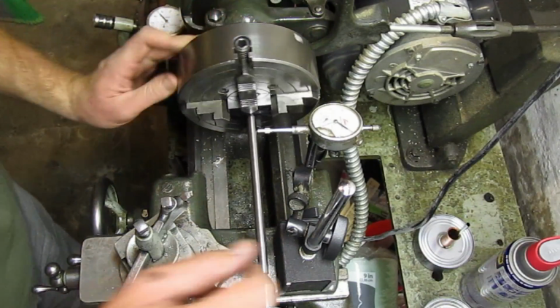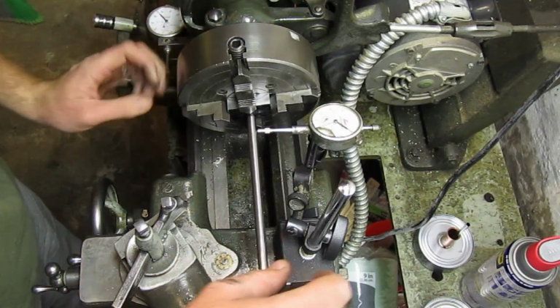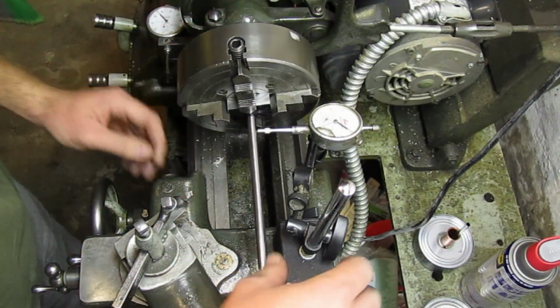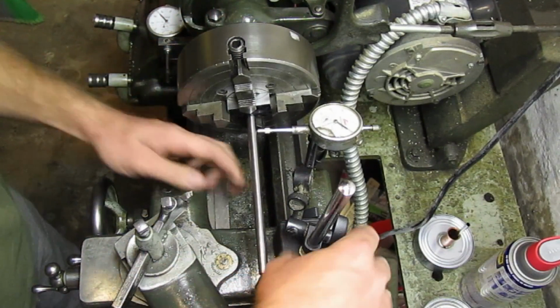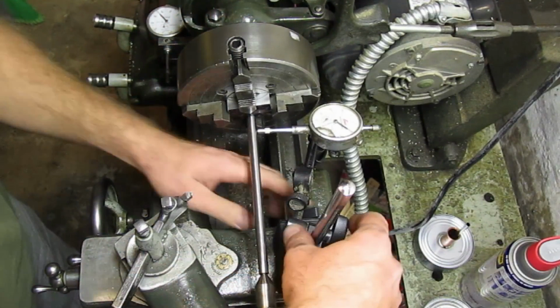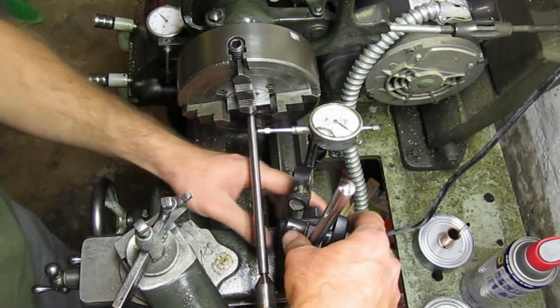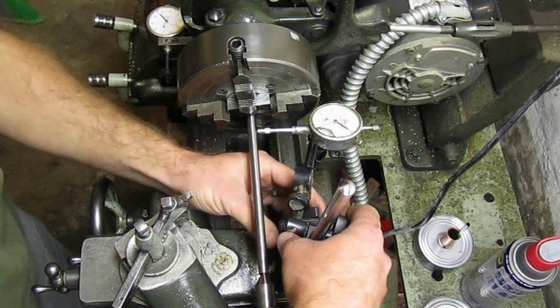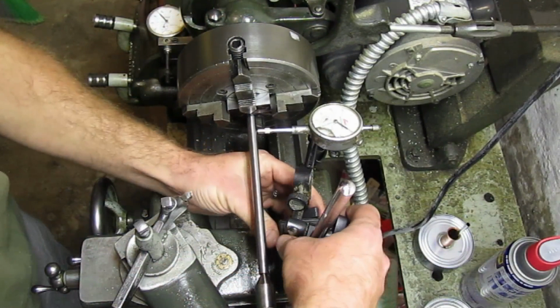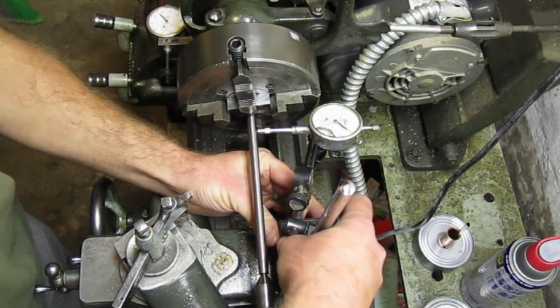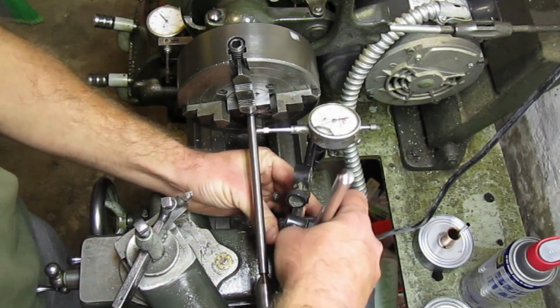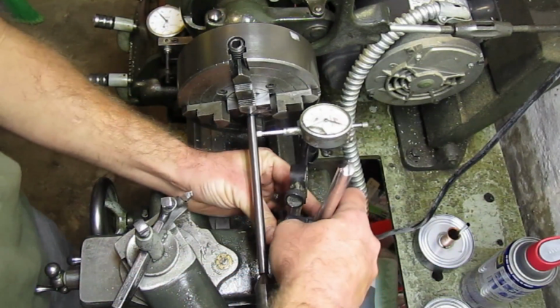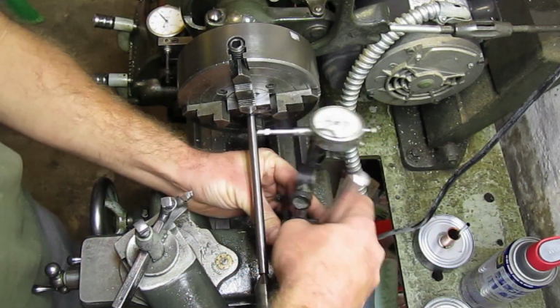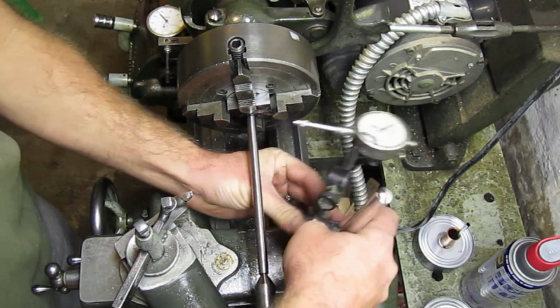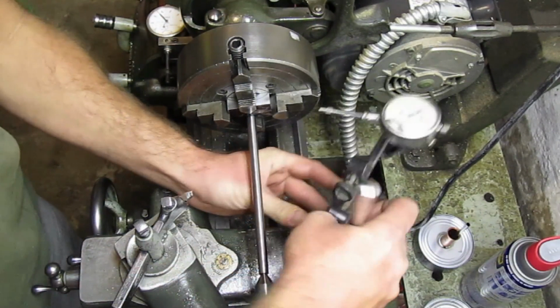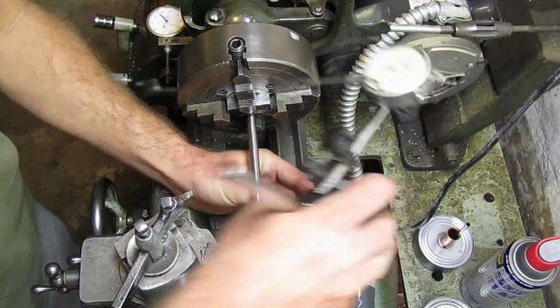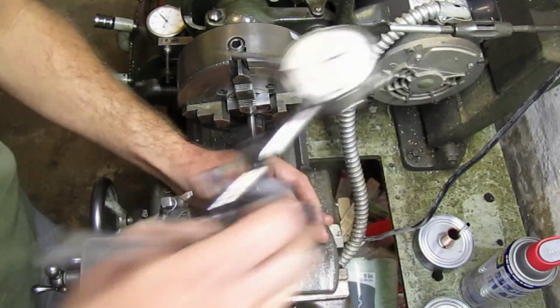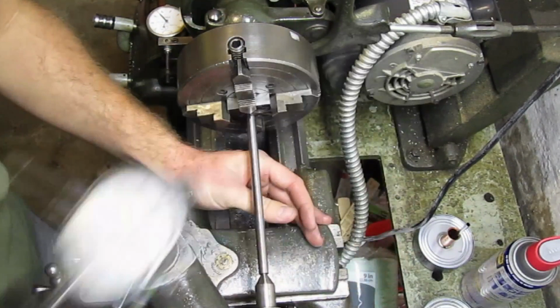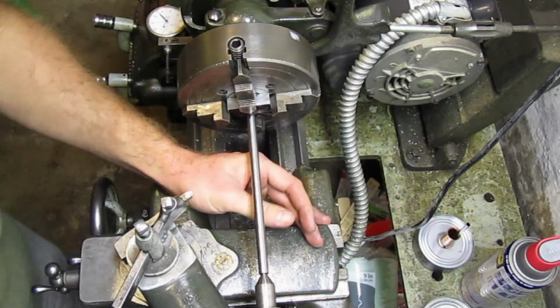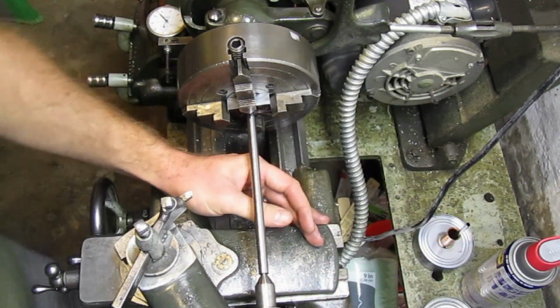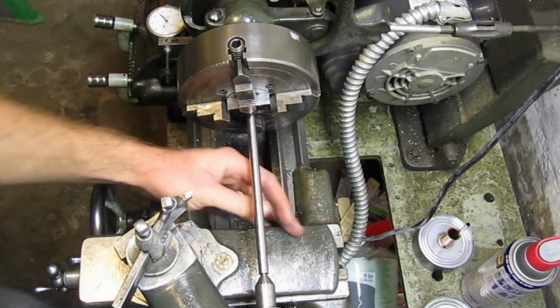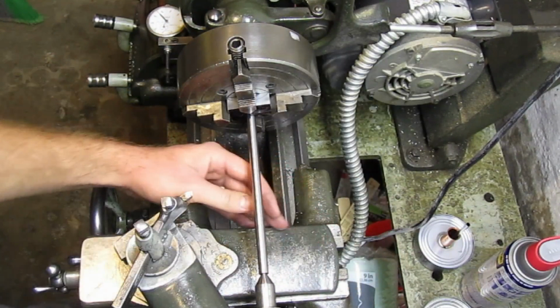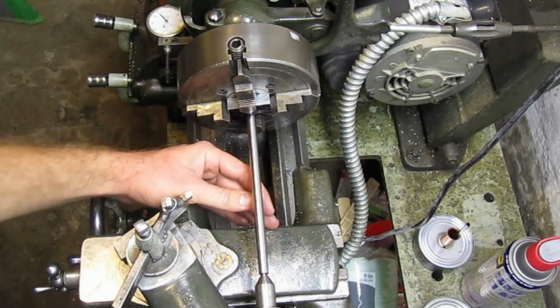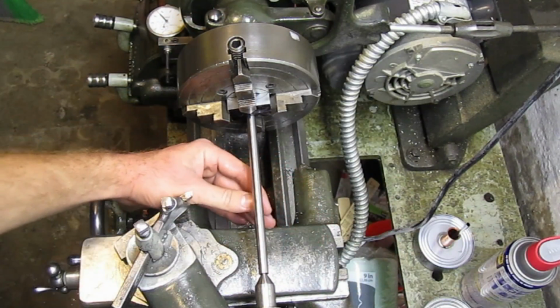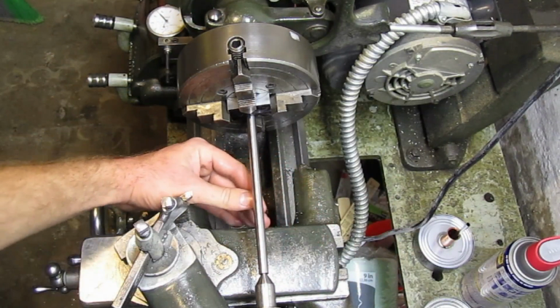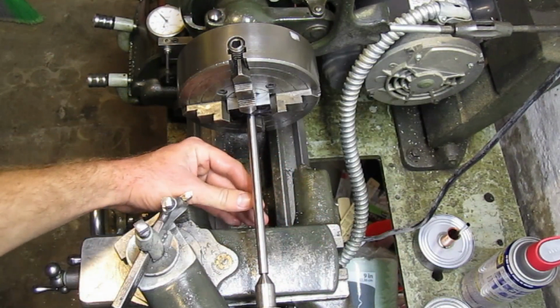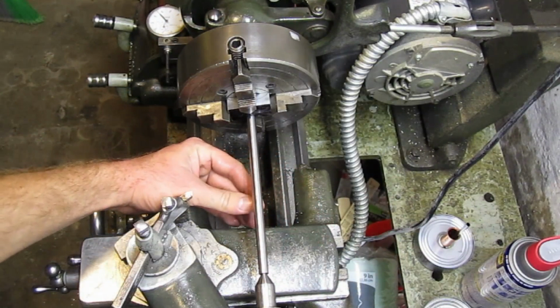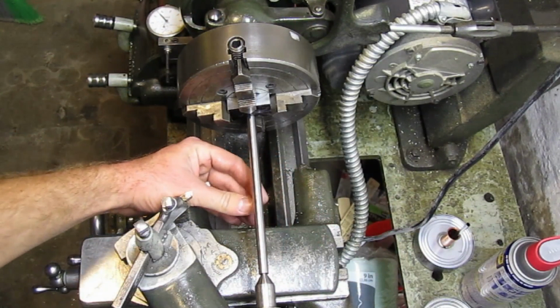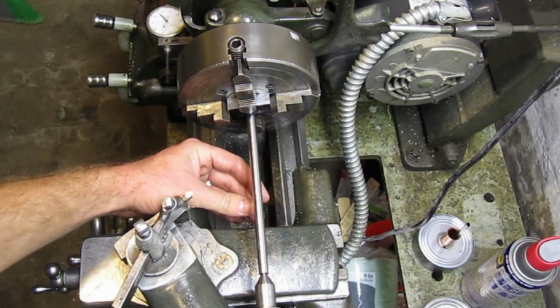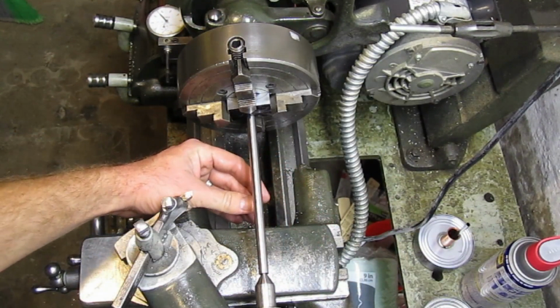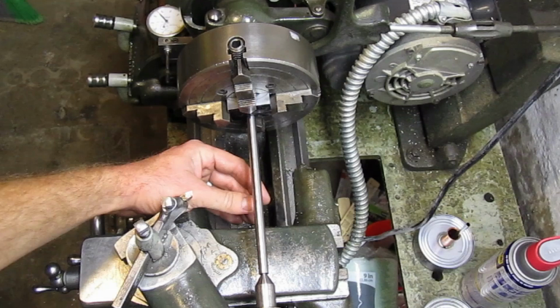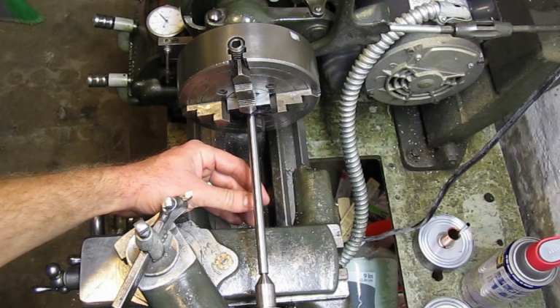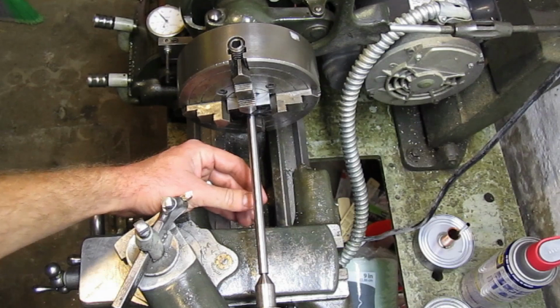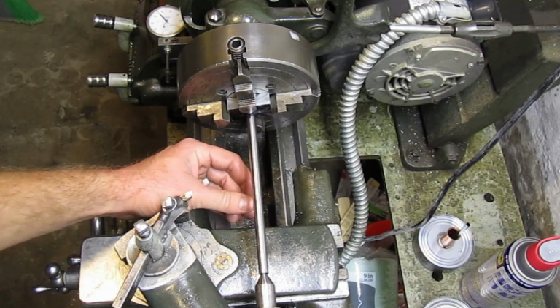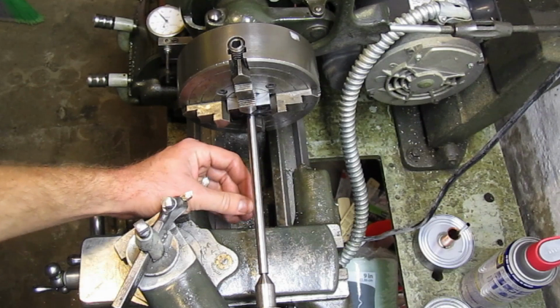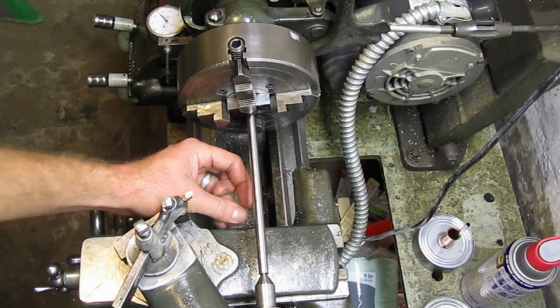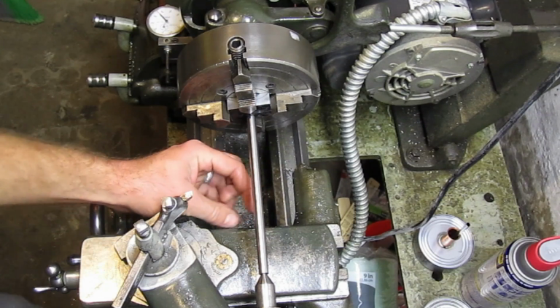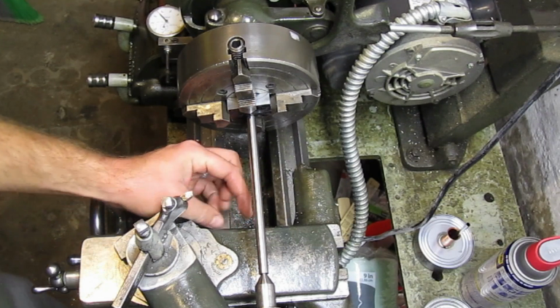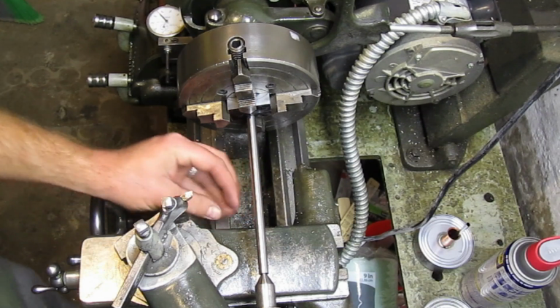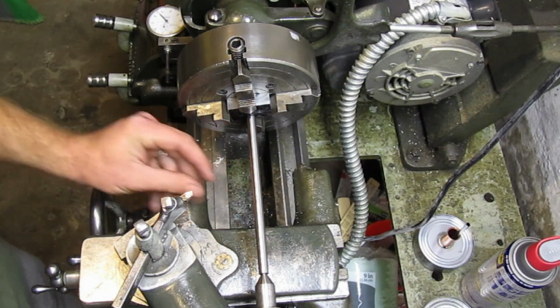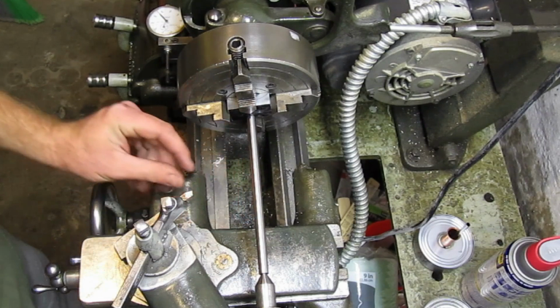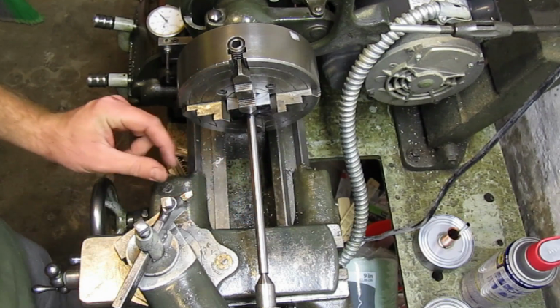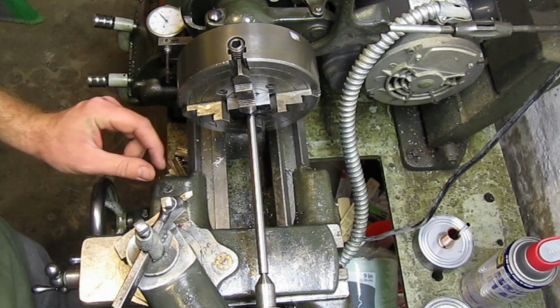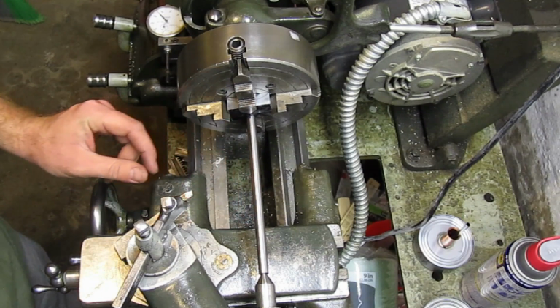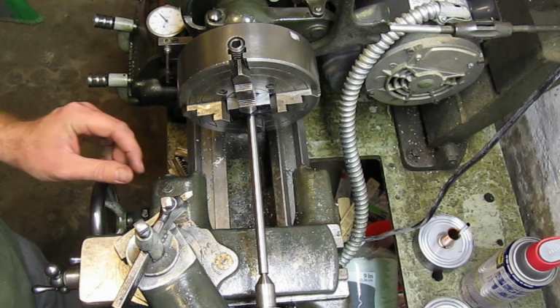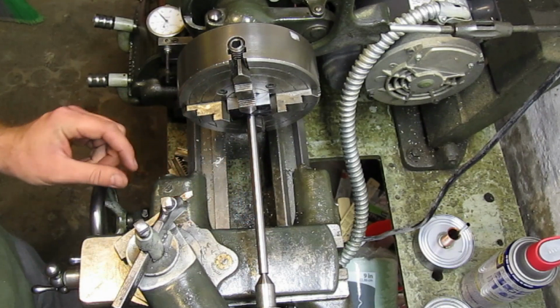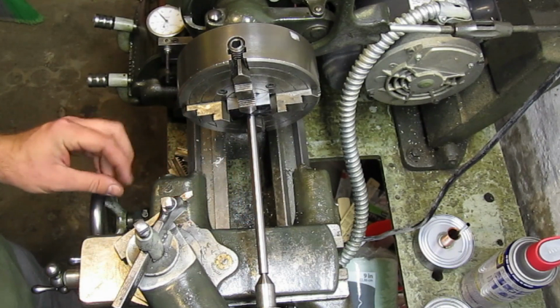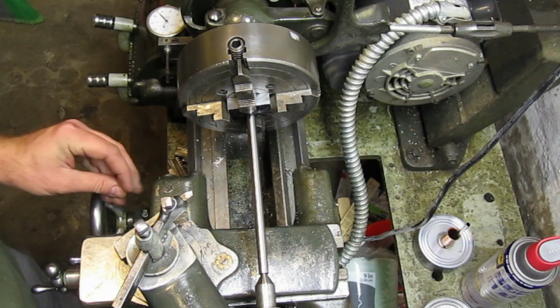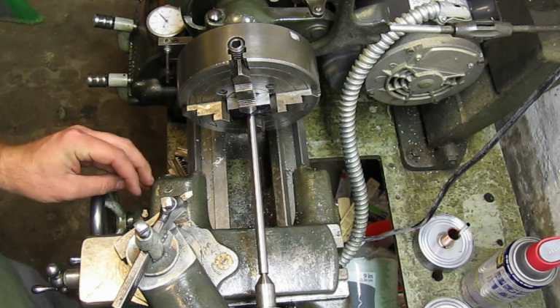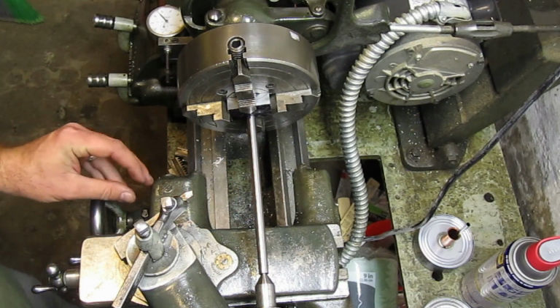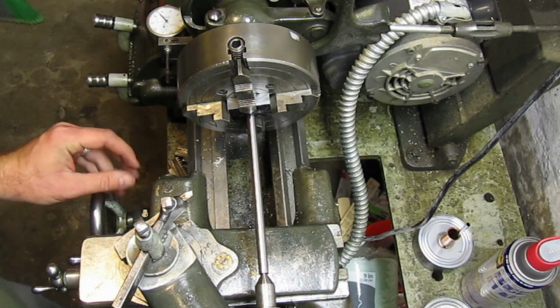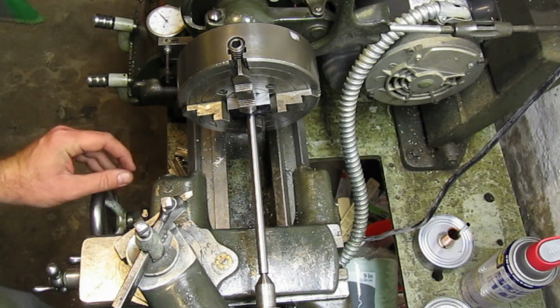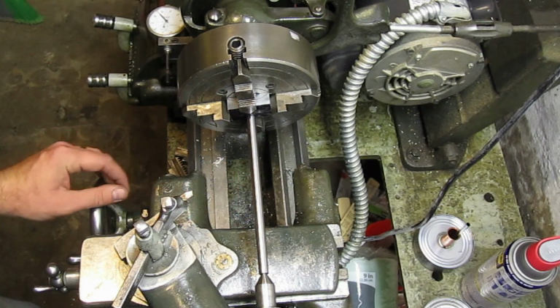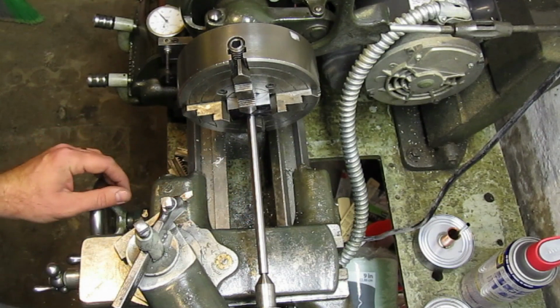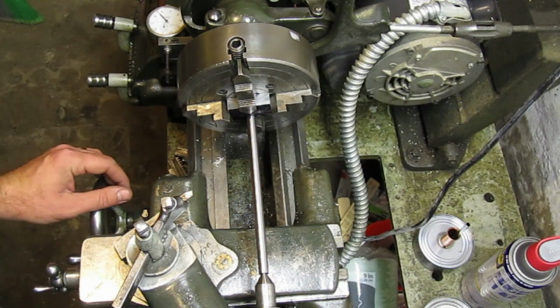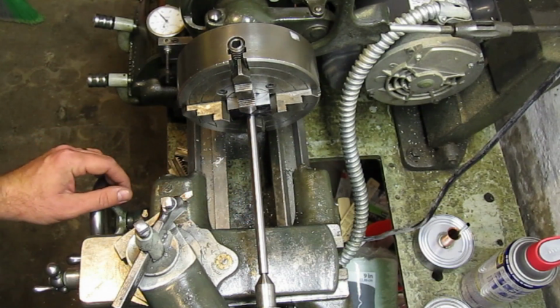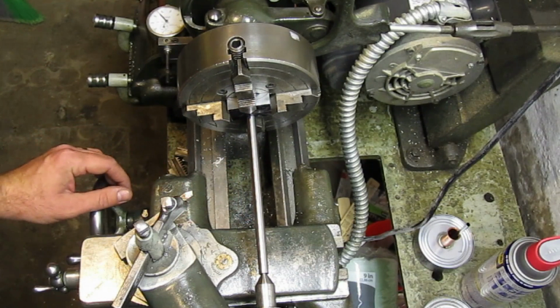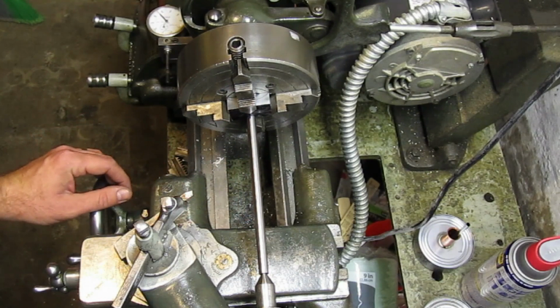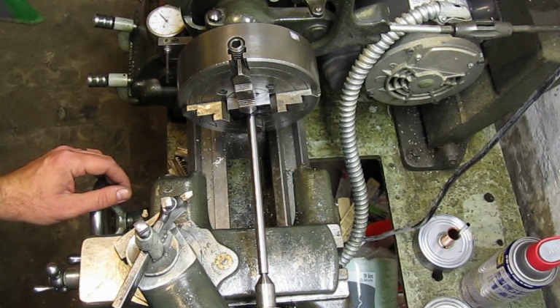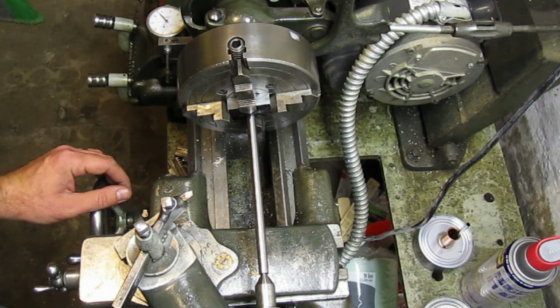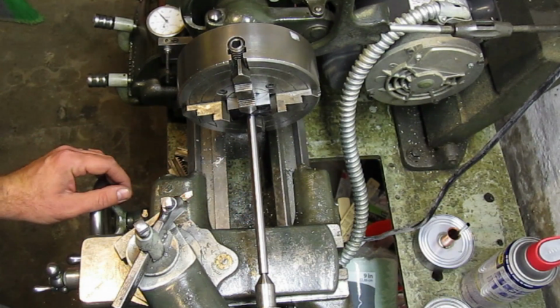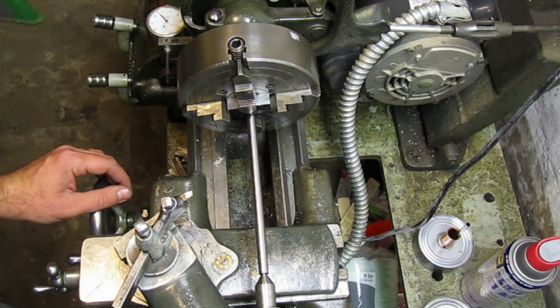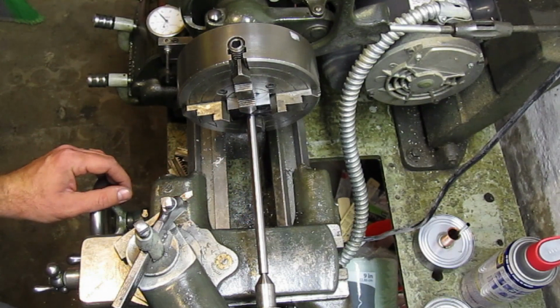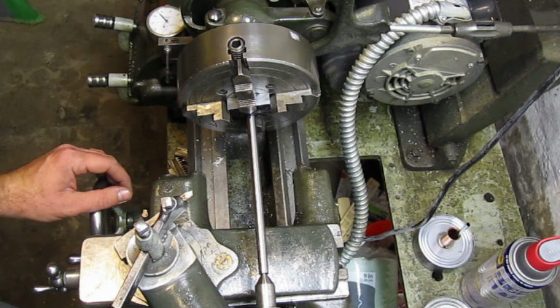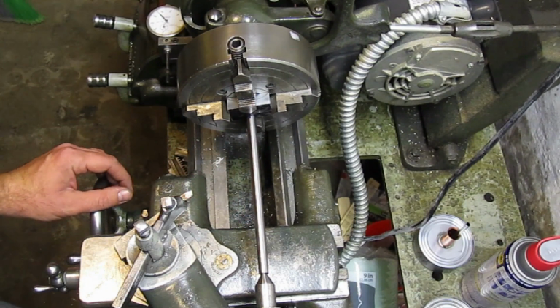Alright, that should do it. That's the end of this video. Thank you for watching Basement Machinist. I'll see you next time.